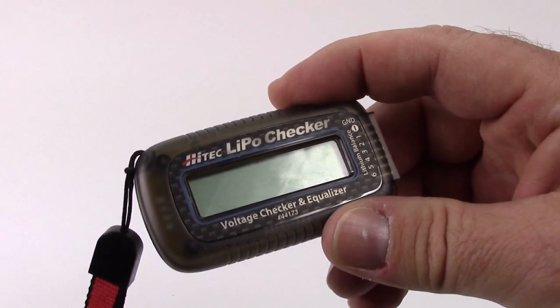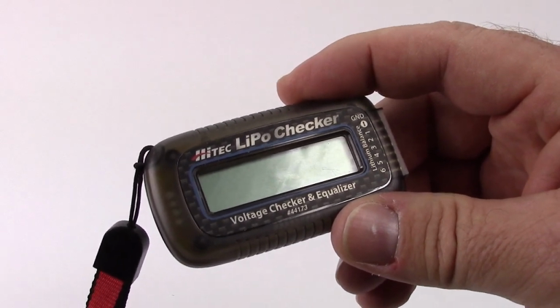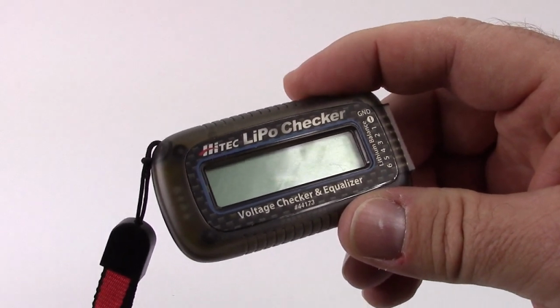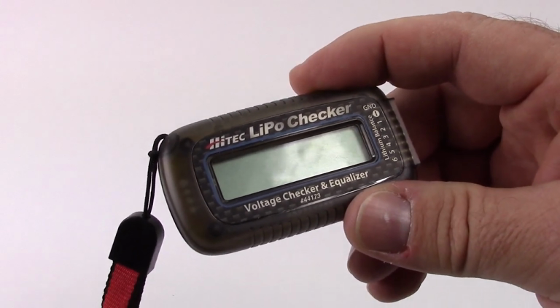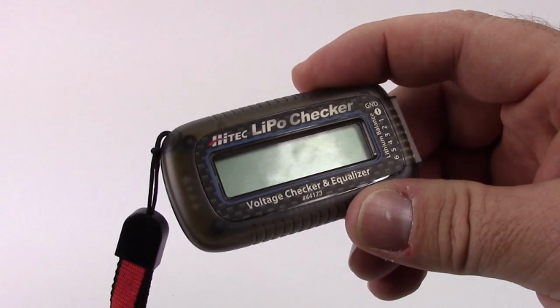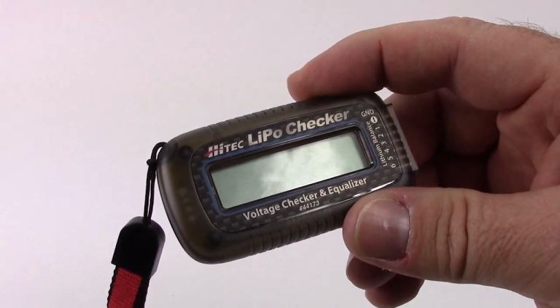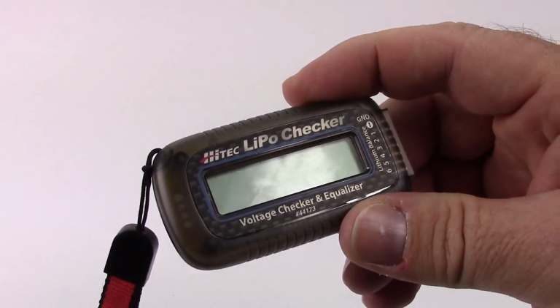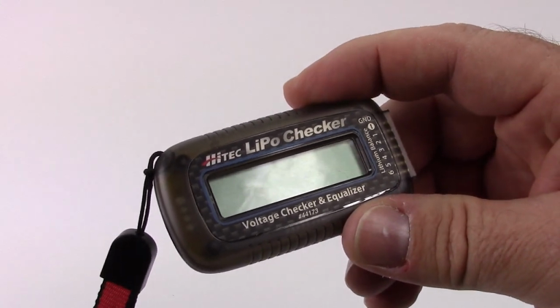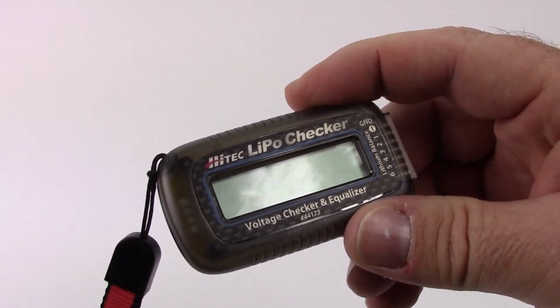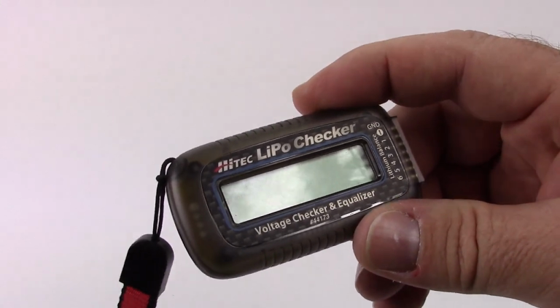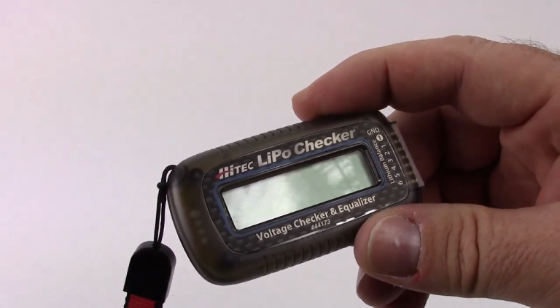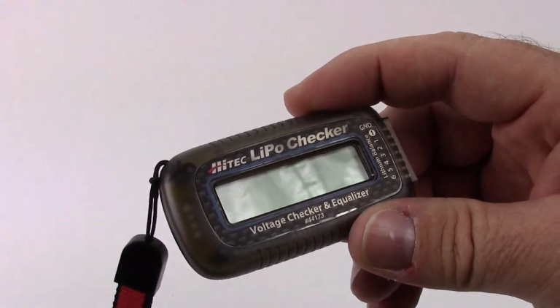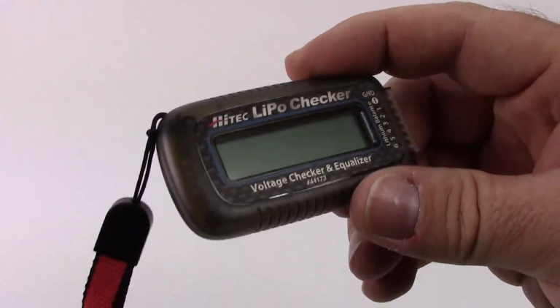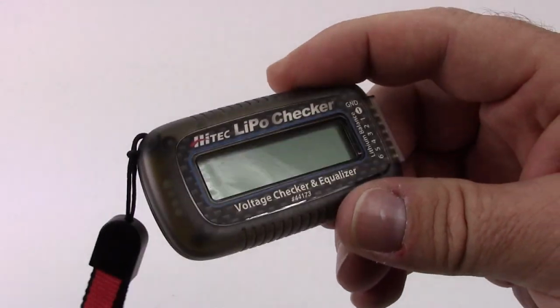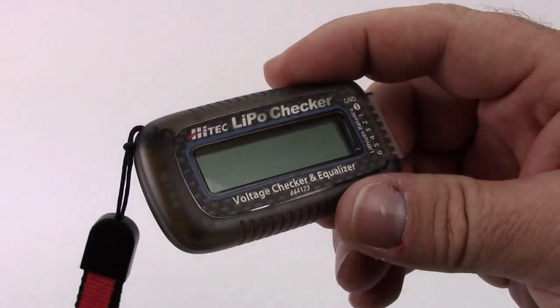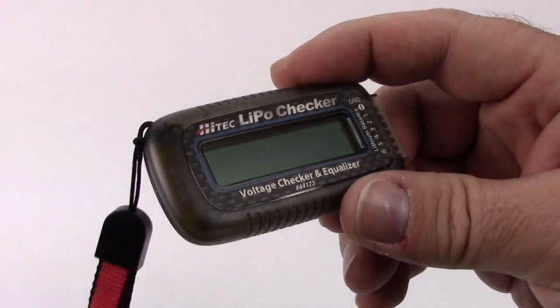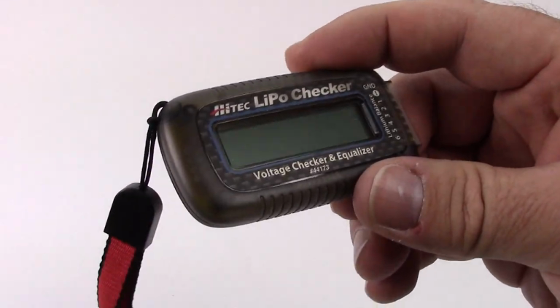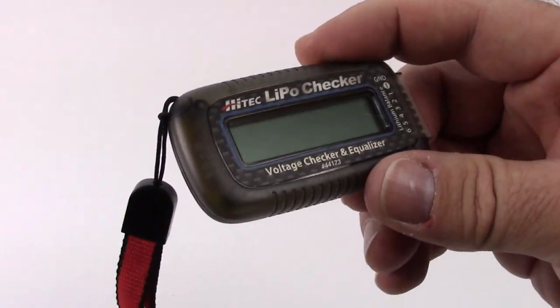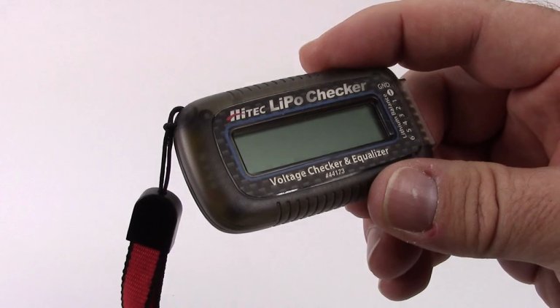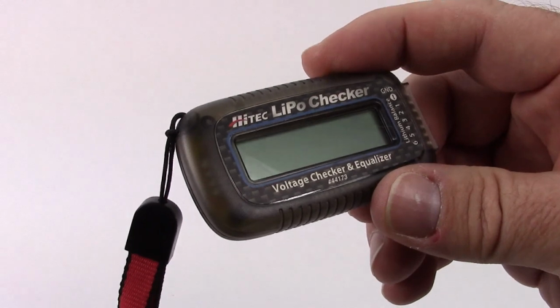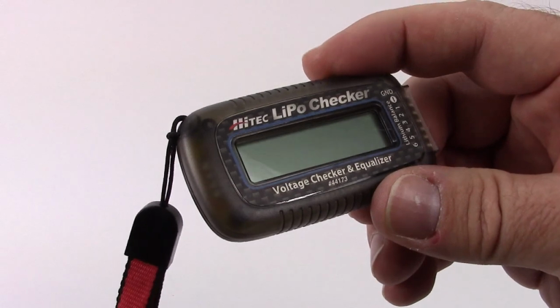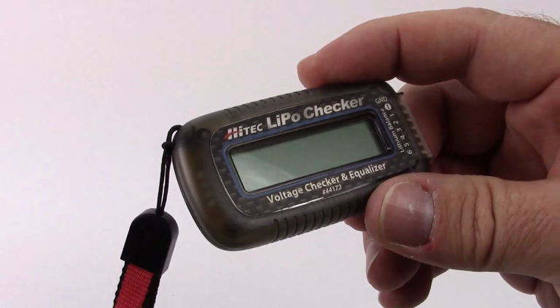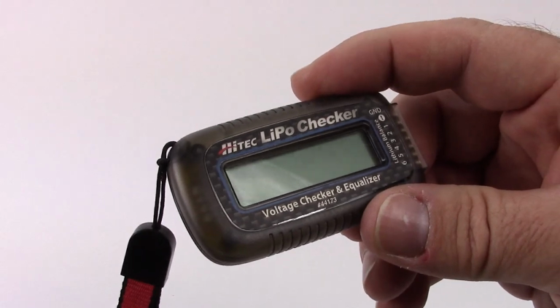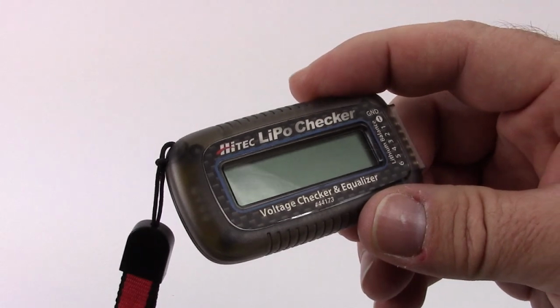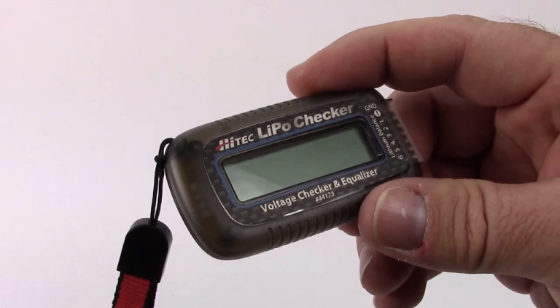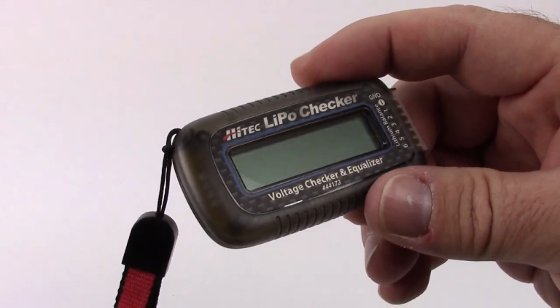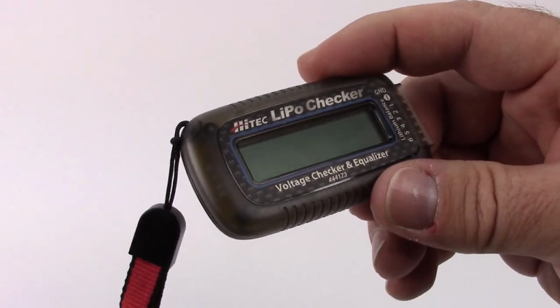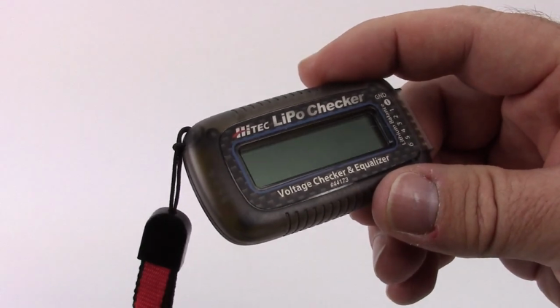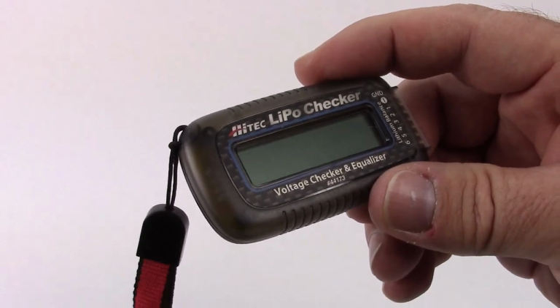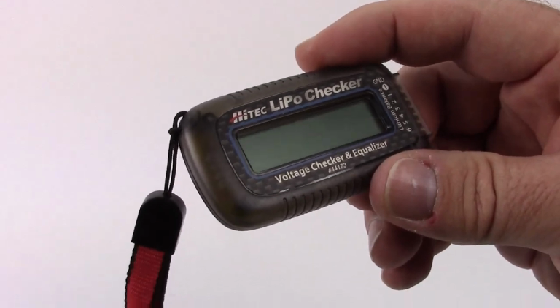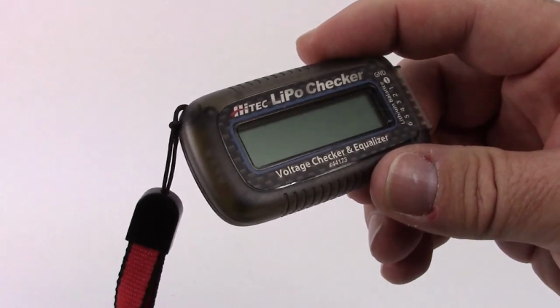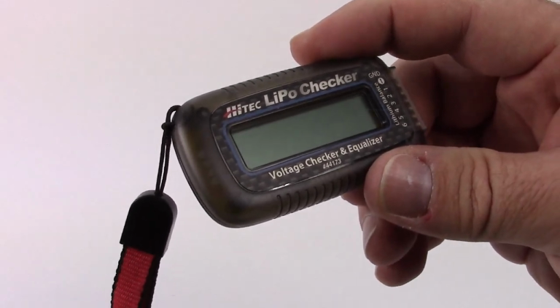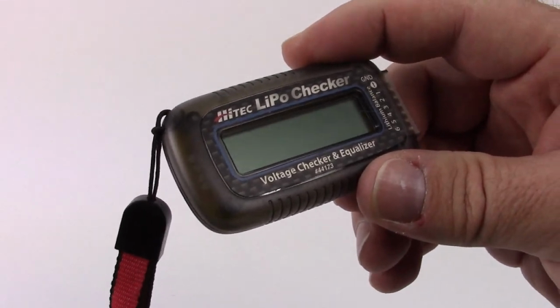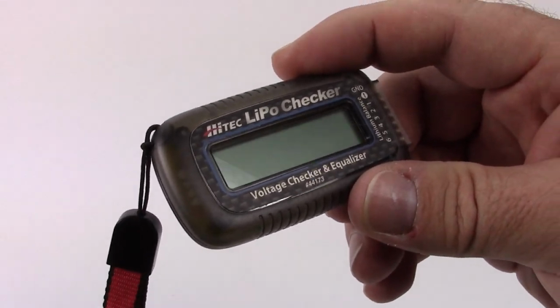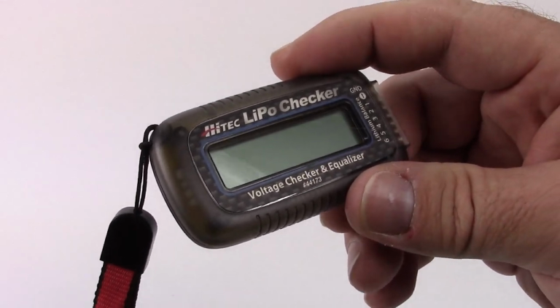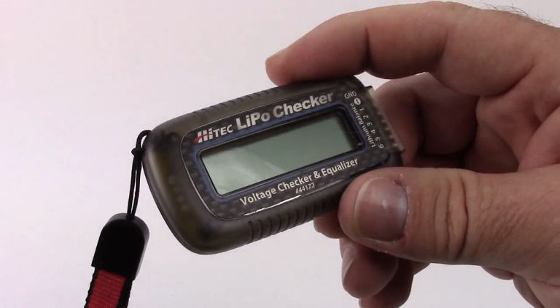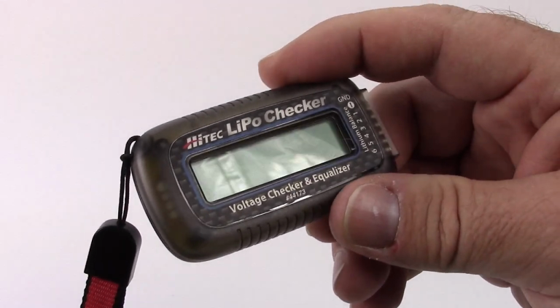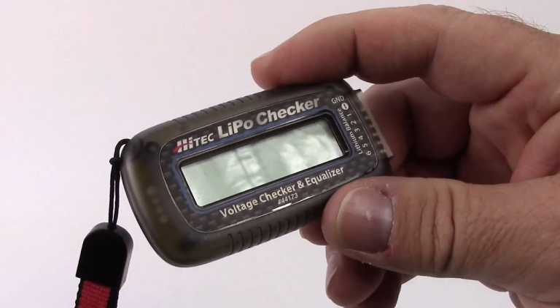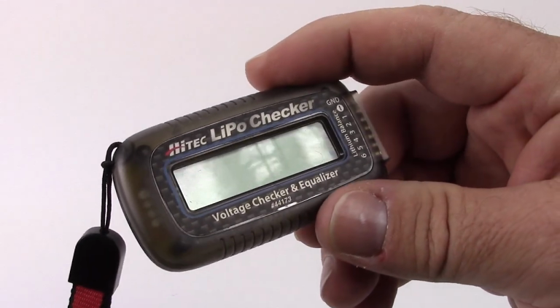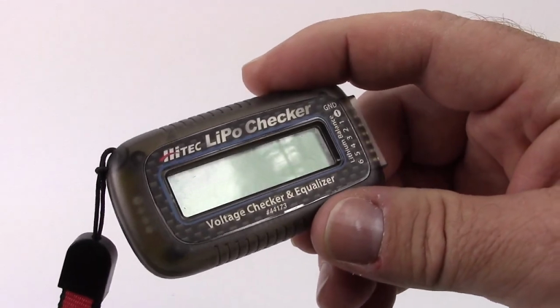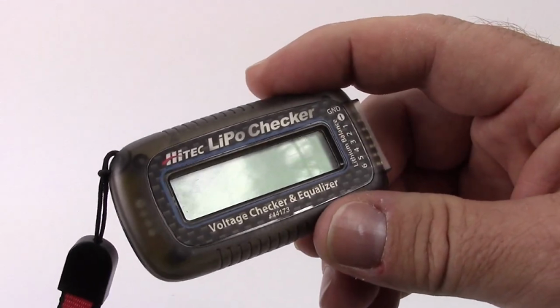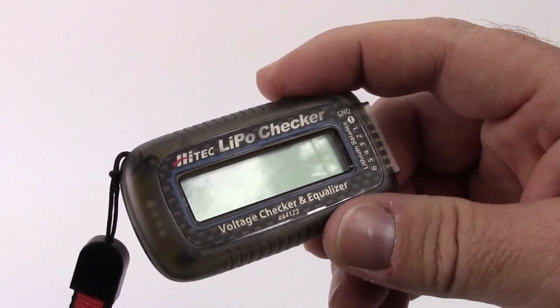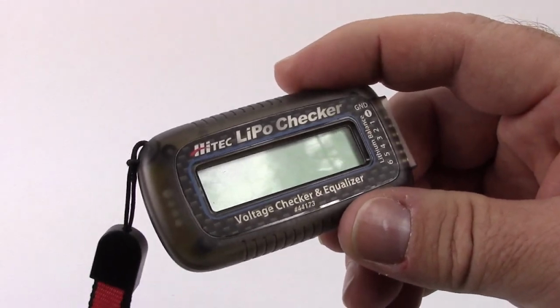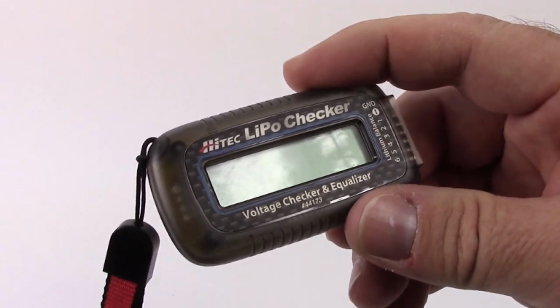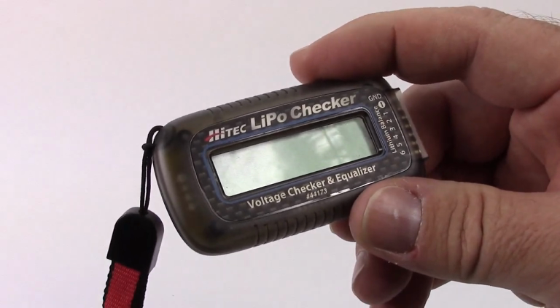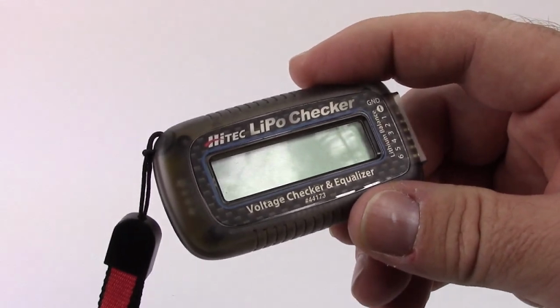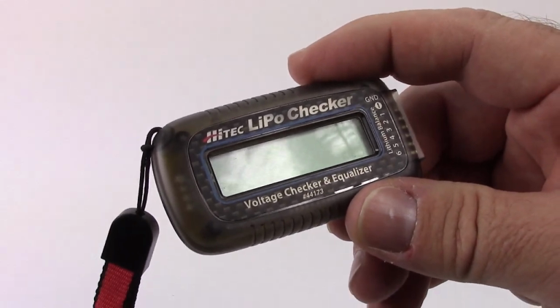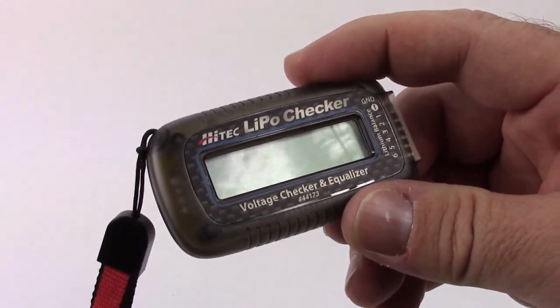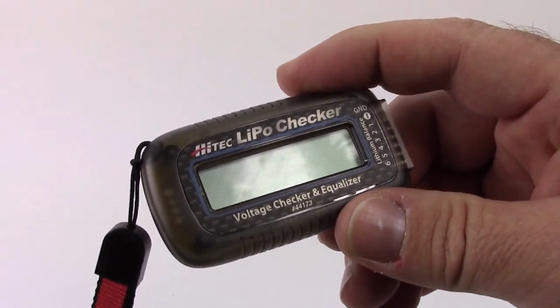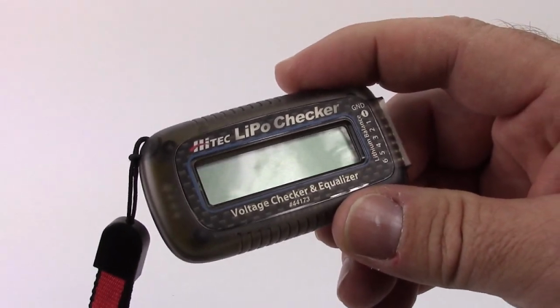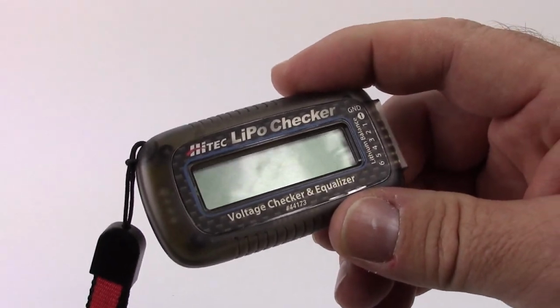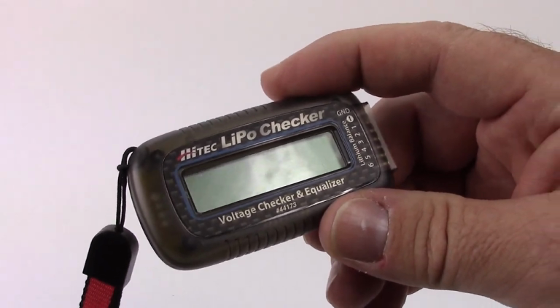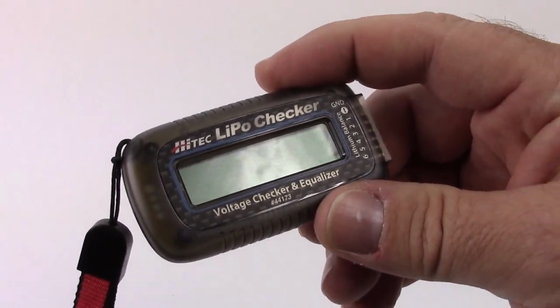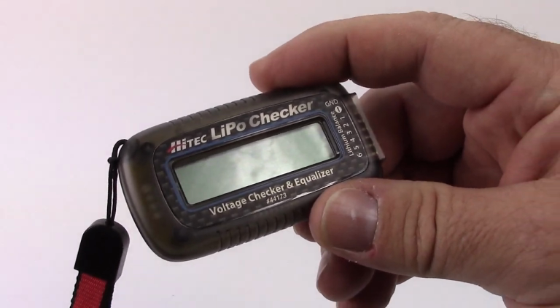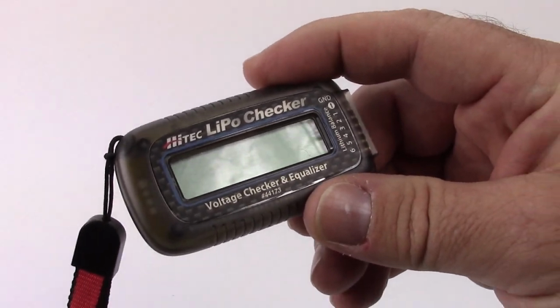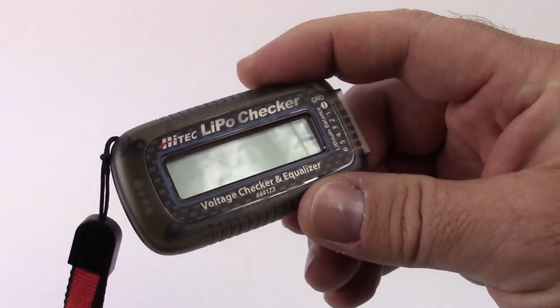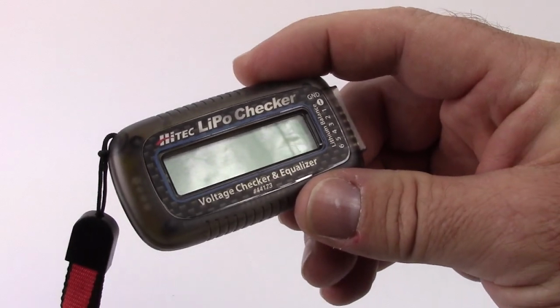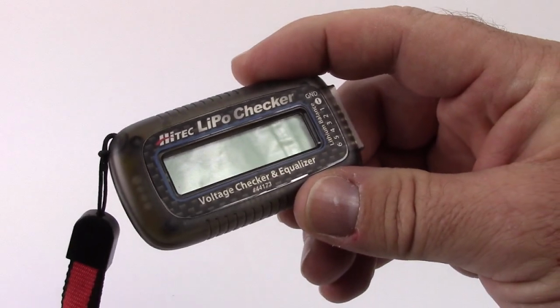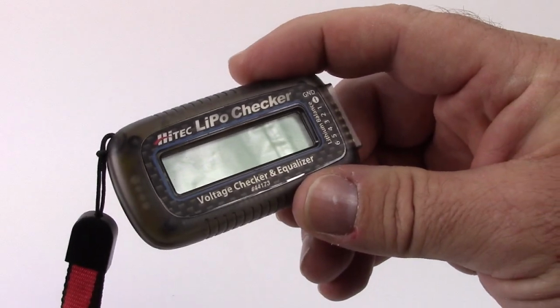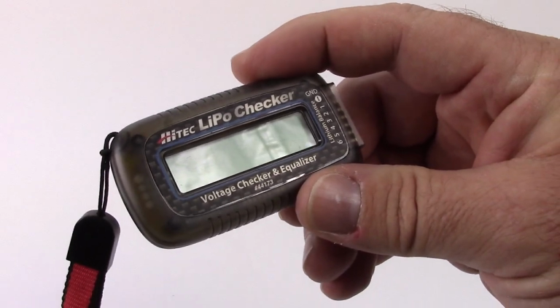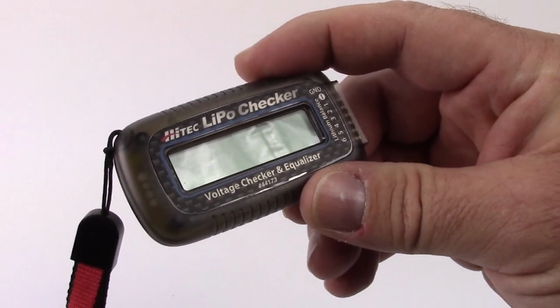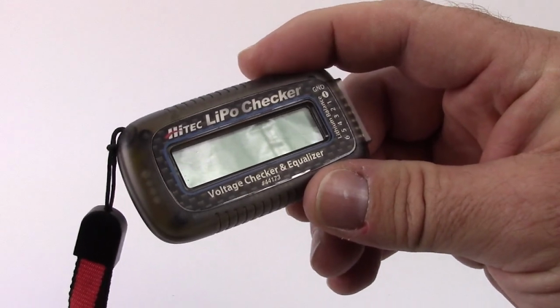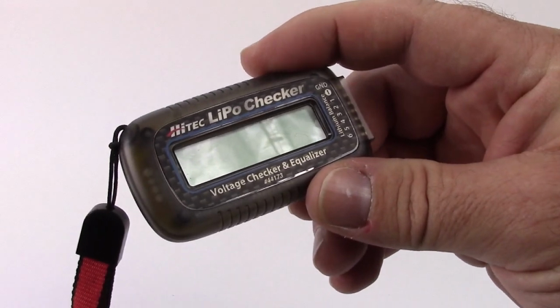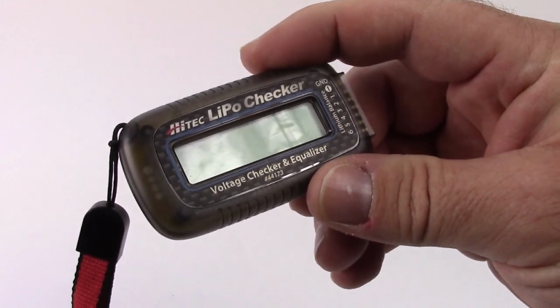Pretty cool little nifty tool, and last time I checked these were right under 20 bucks, which isn't too bad at all.